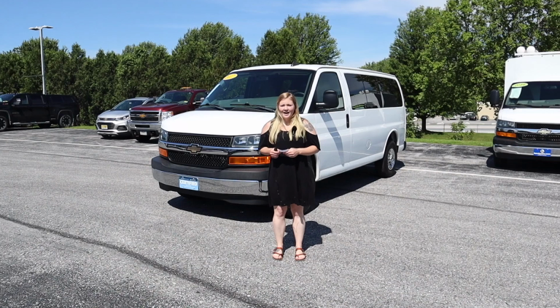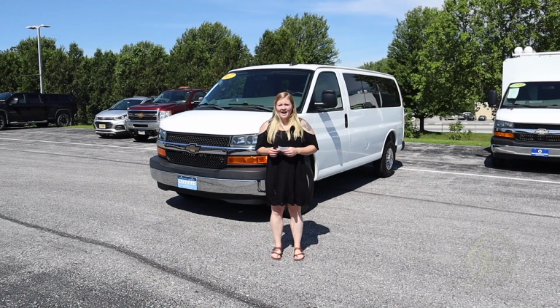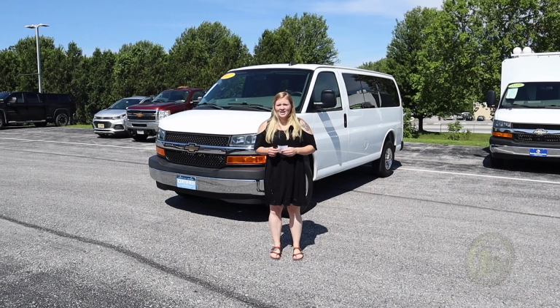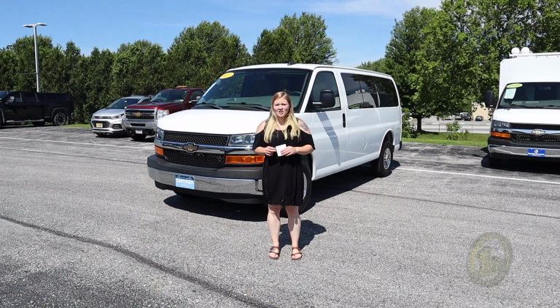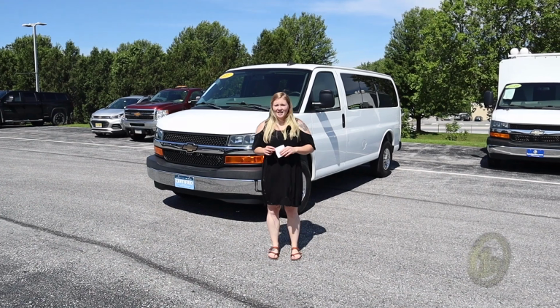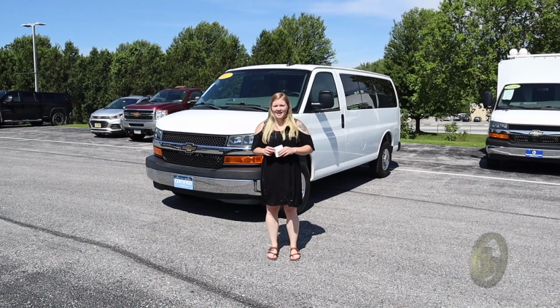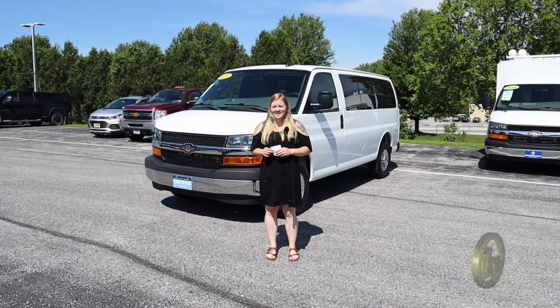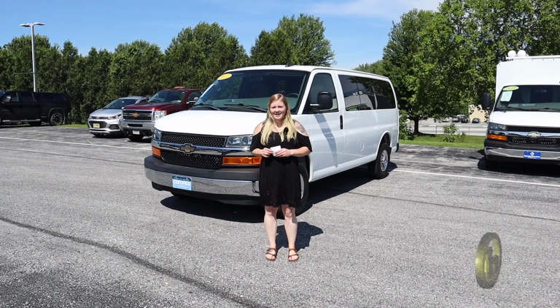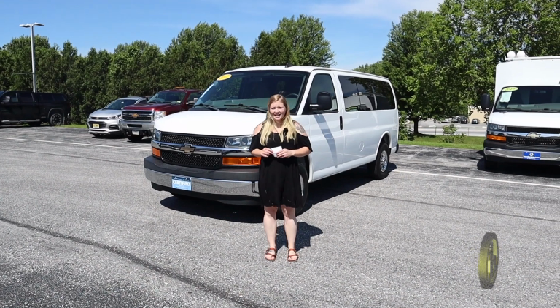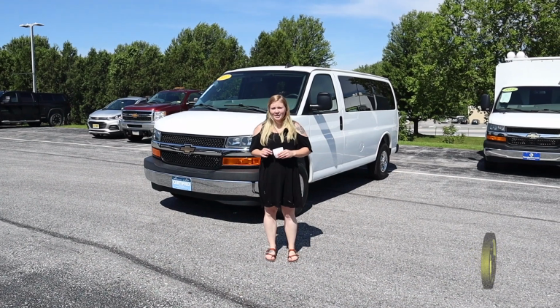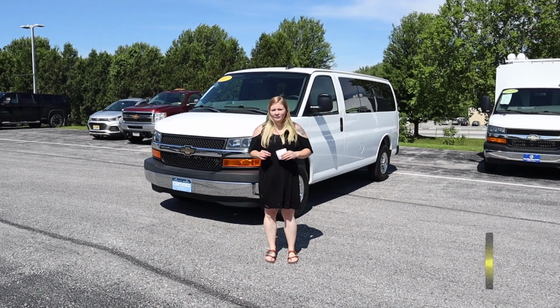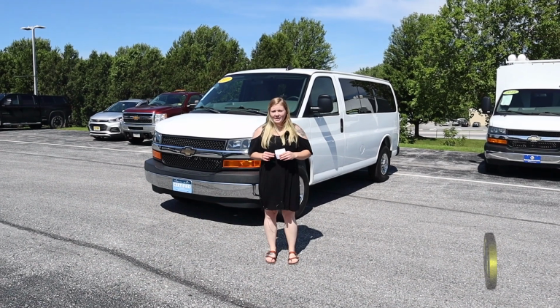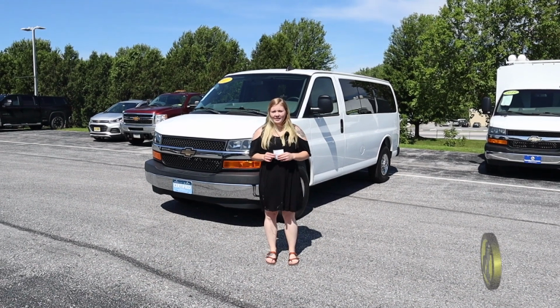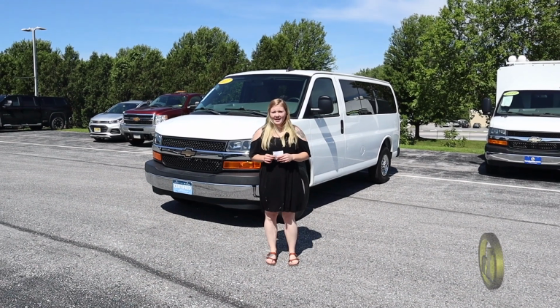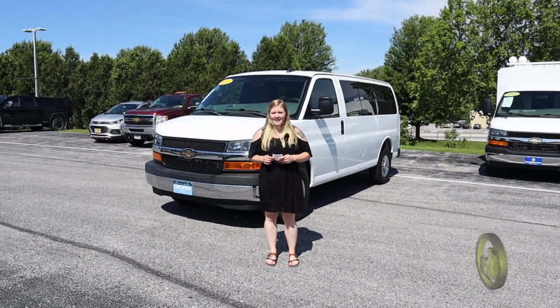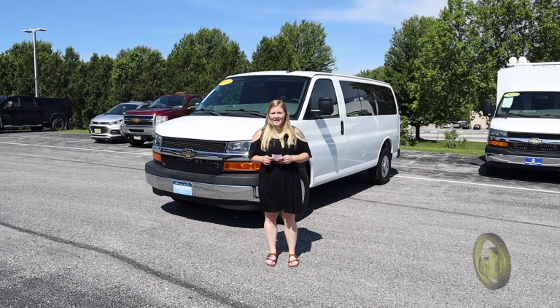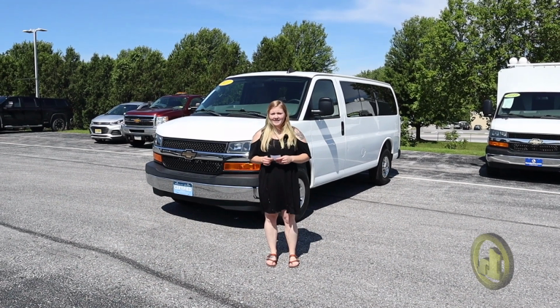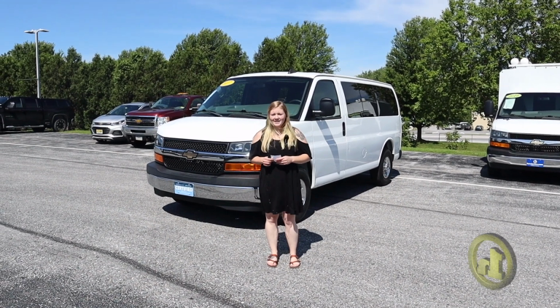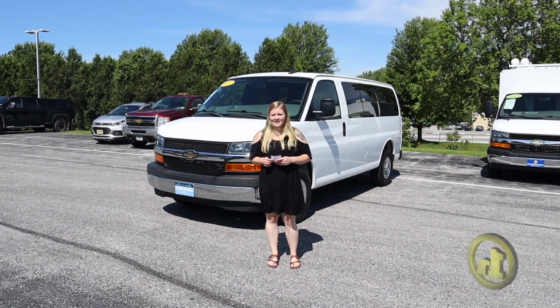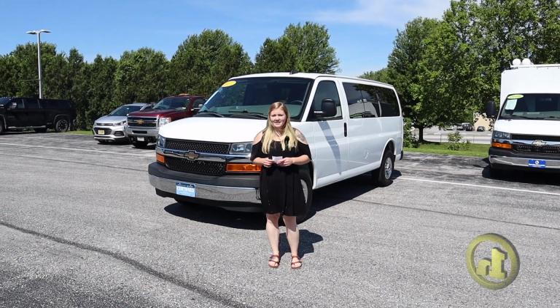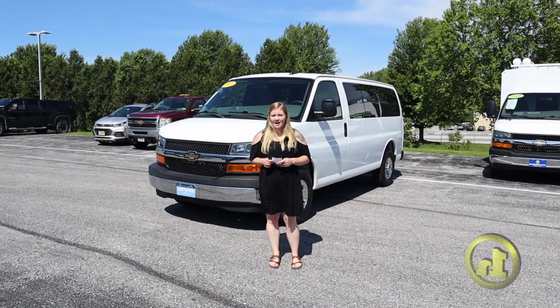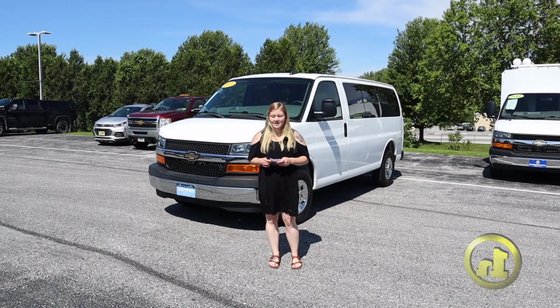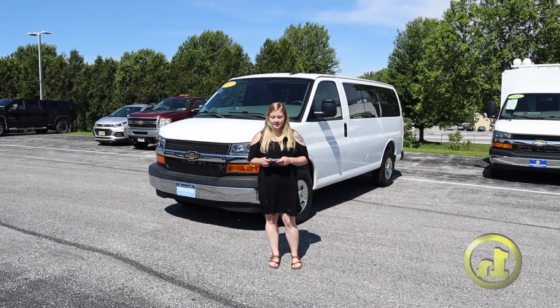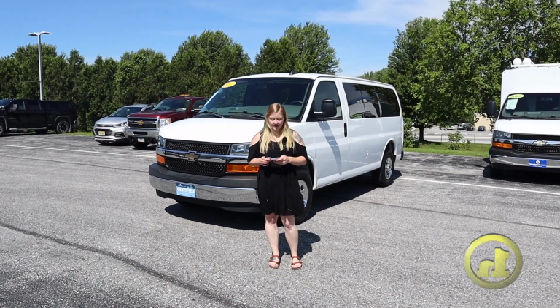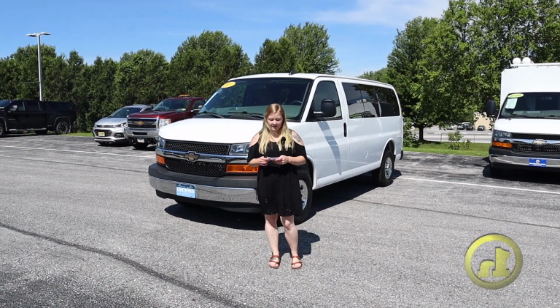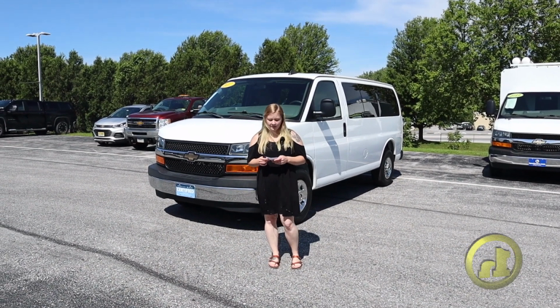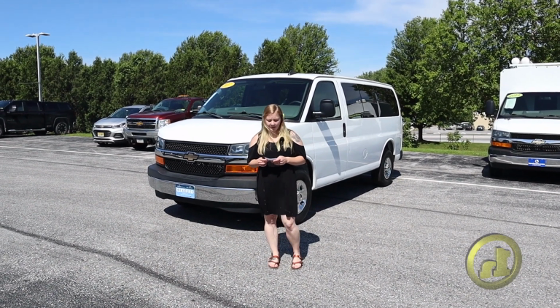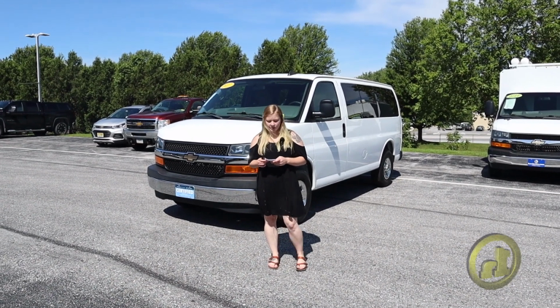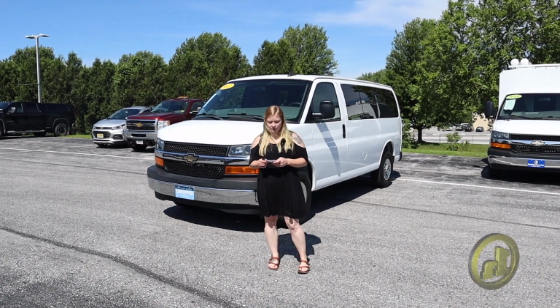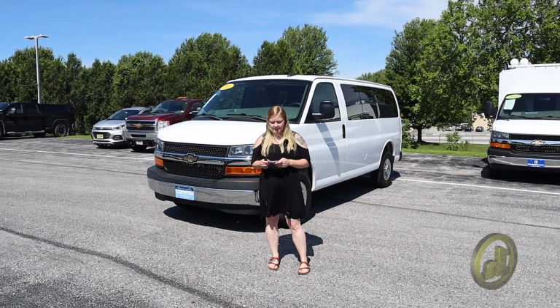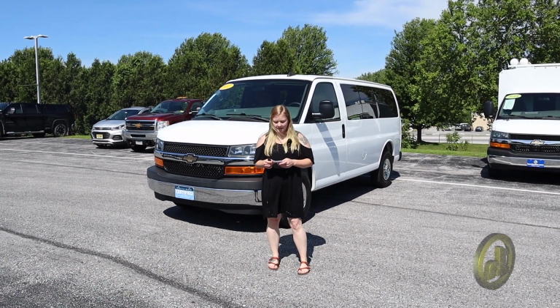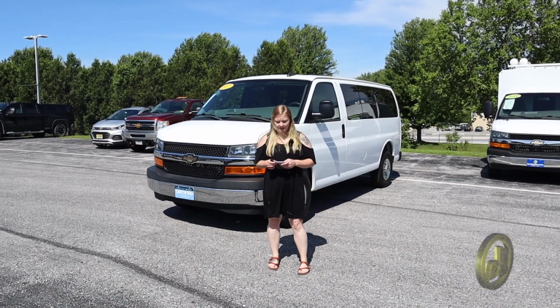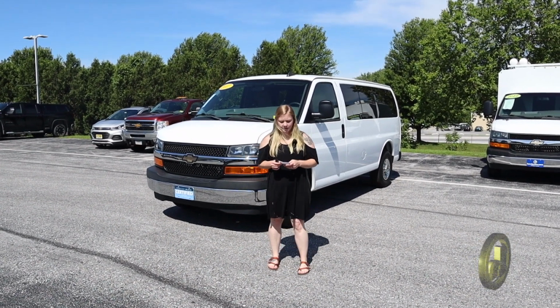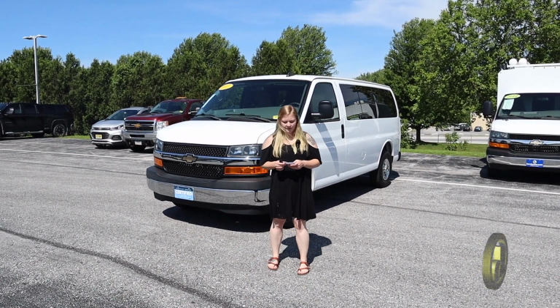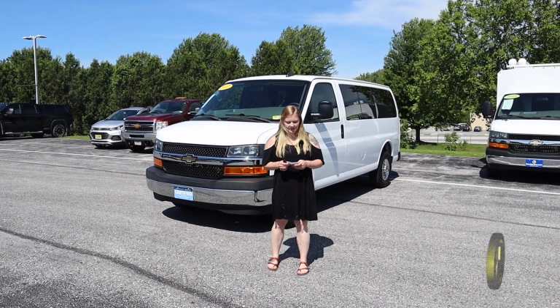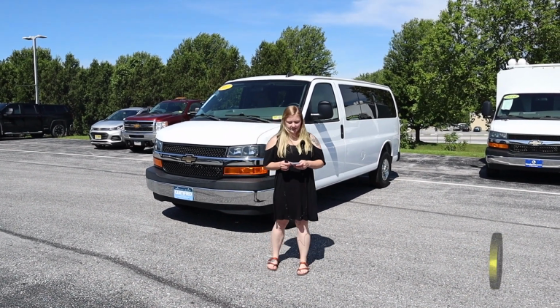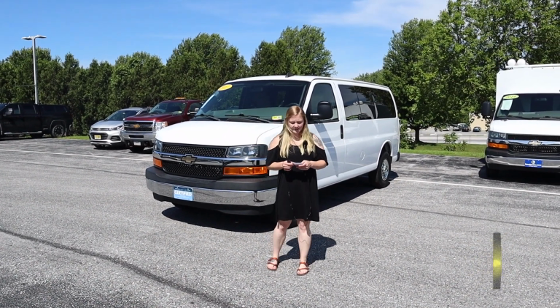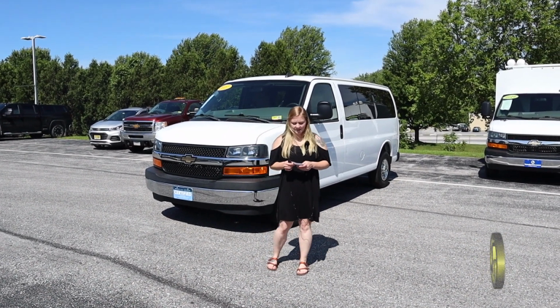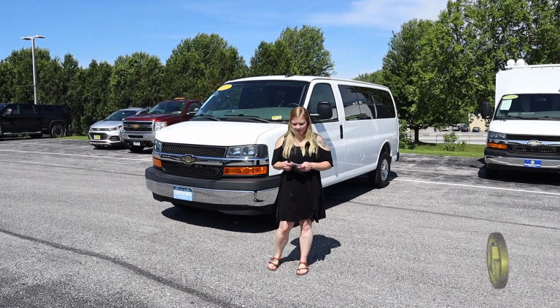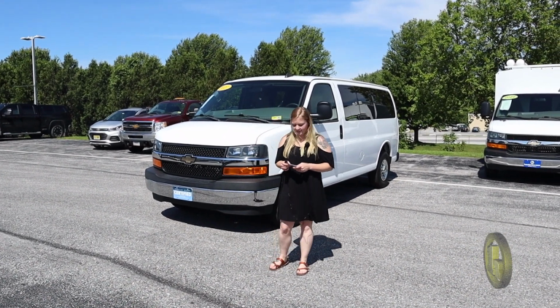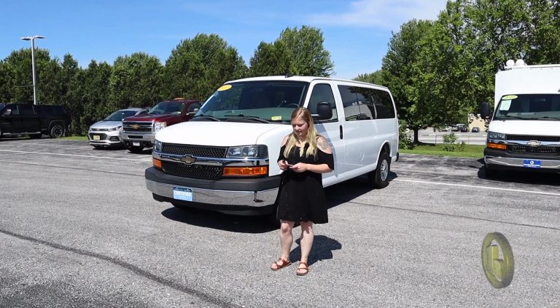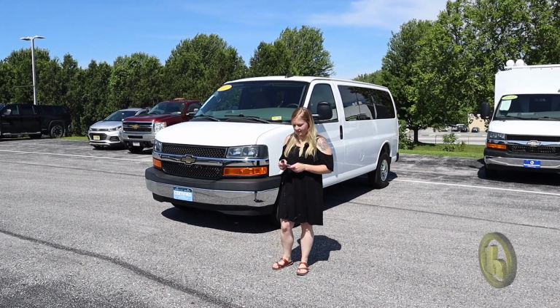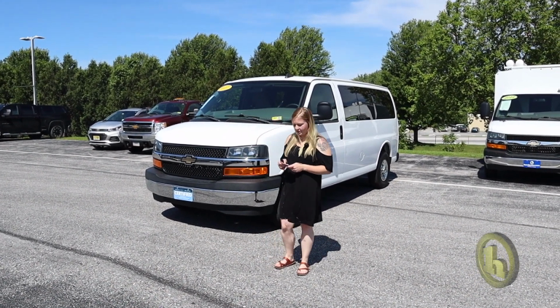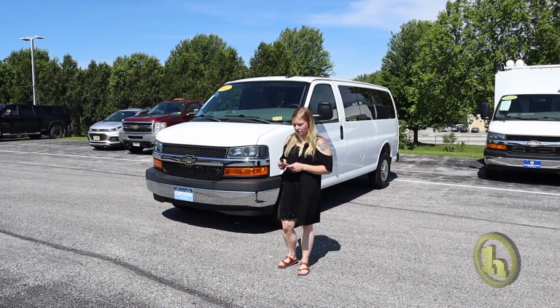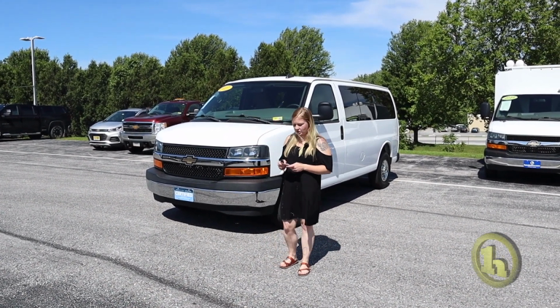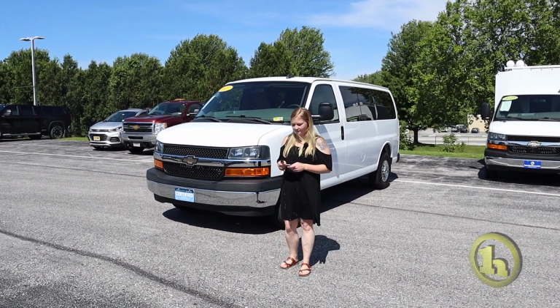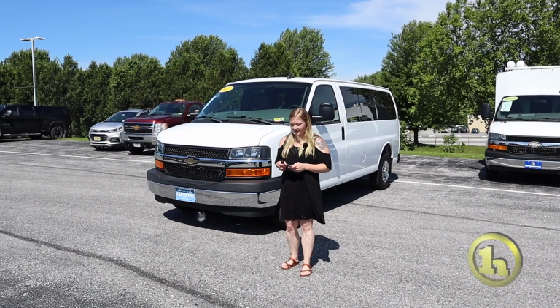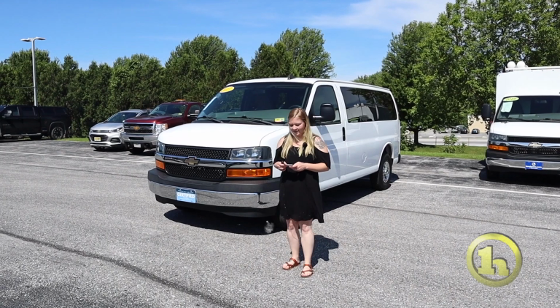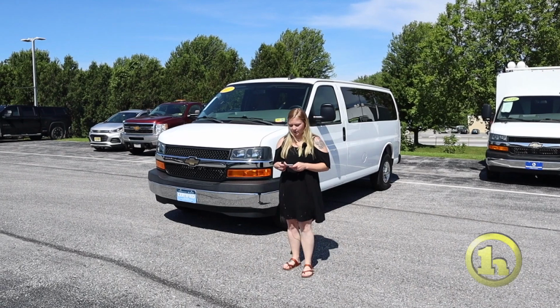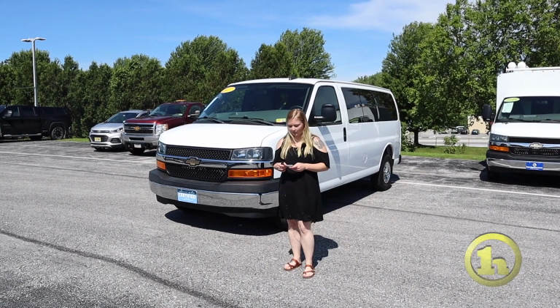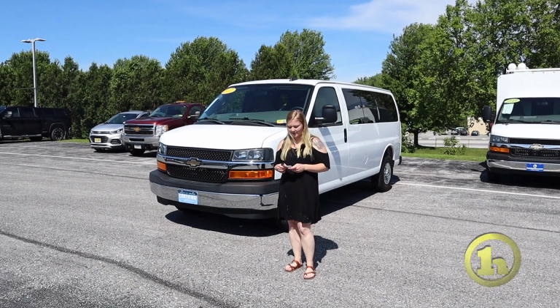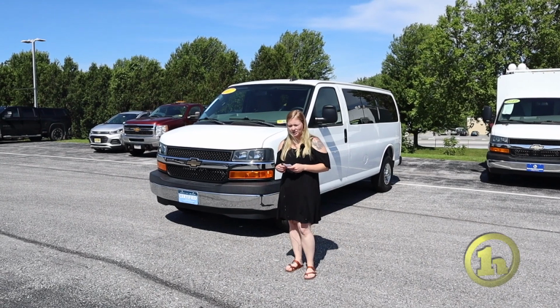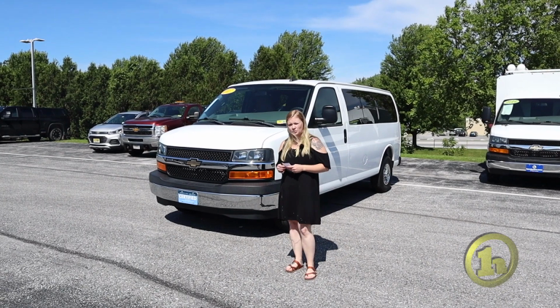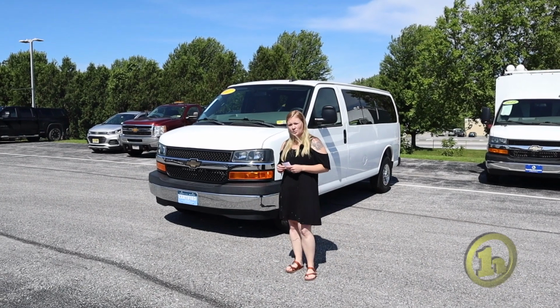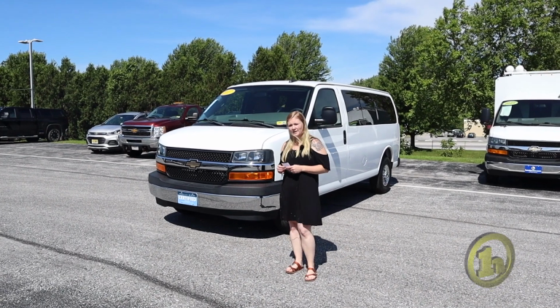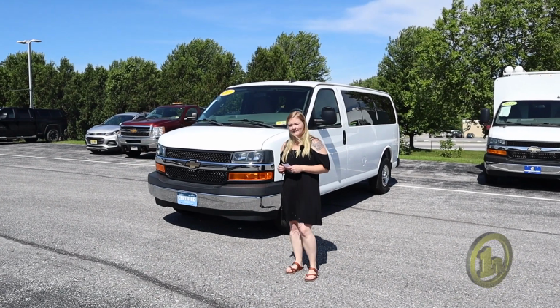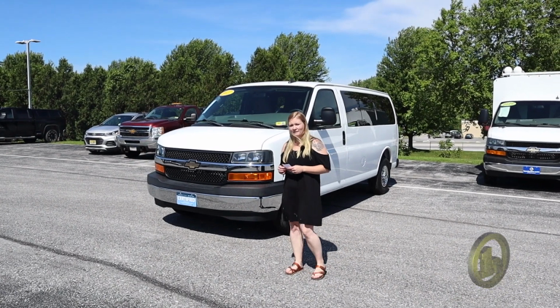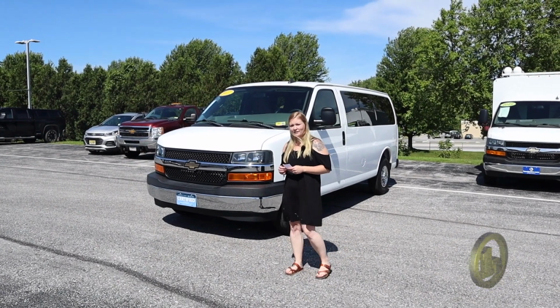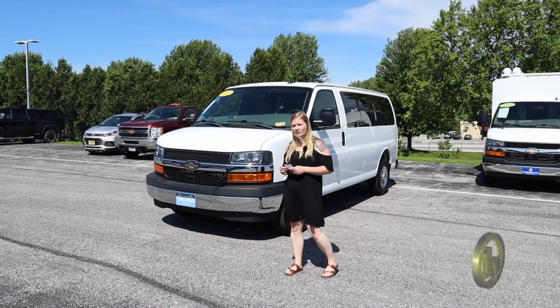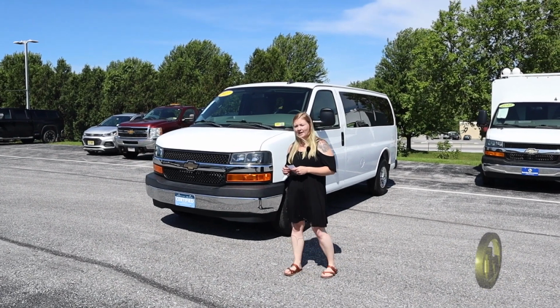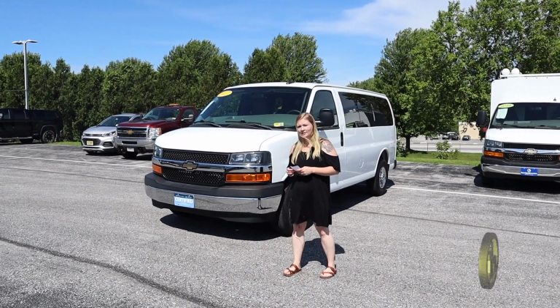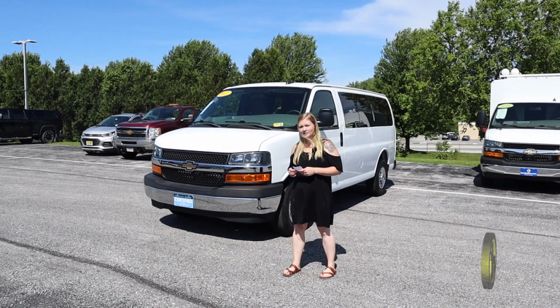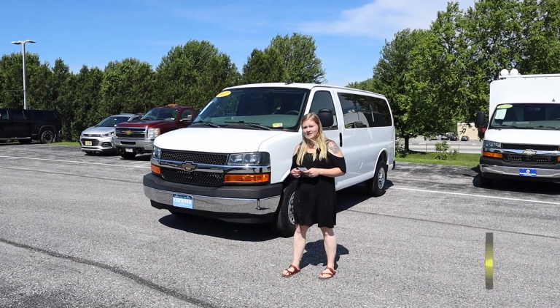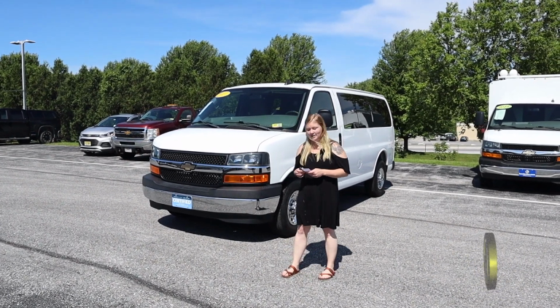Hi Shane, it's Katie over here at Handys. I saw that you were interested in a 2017 Chevy Express 2500LT.